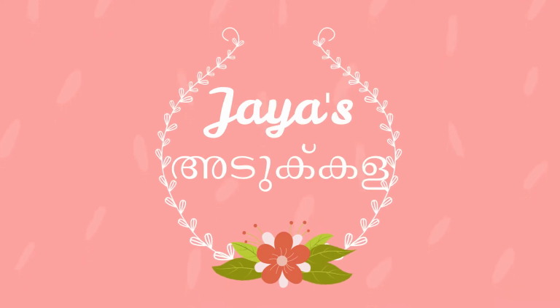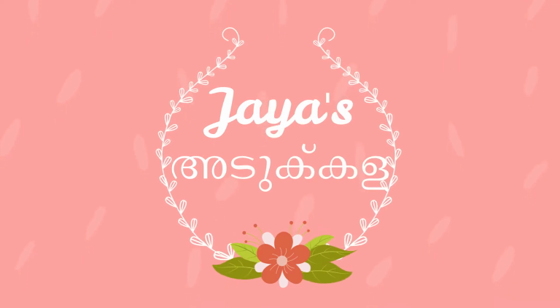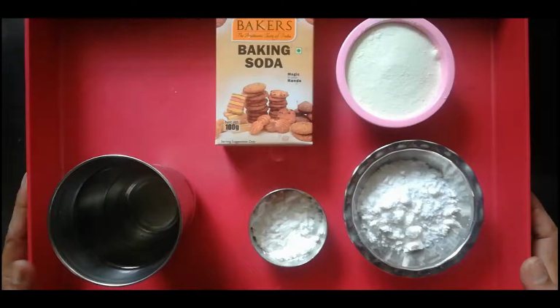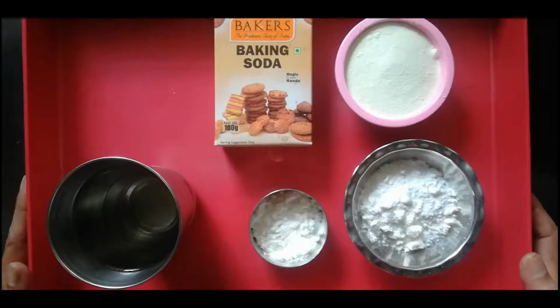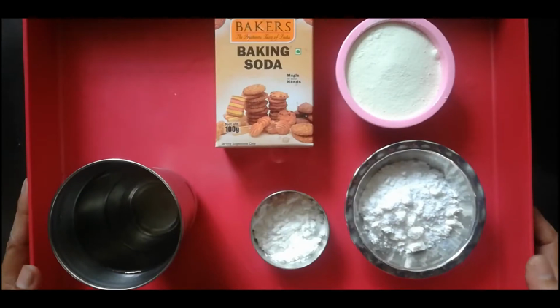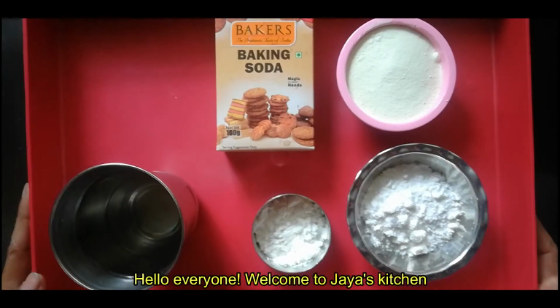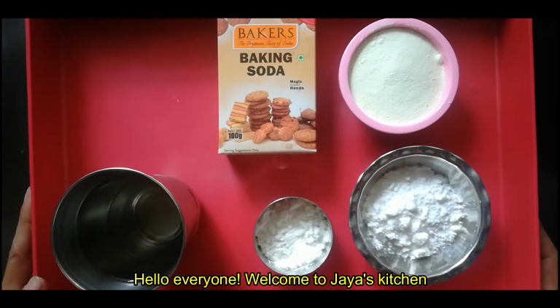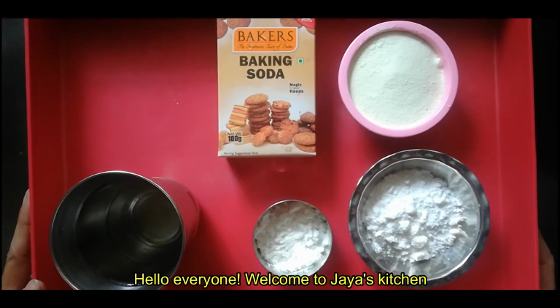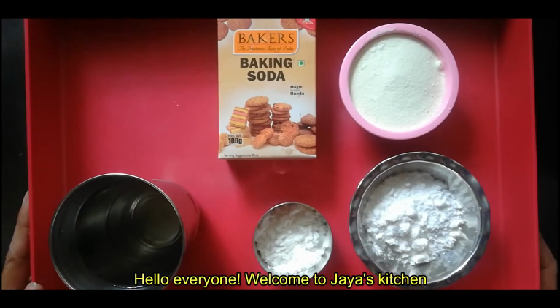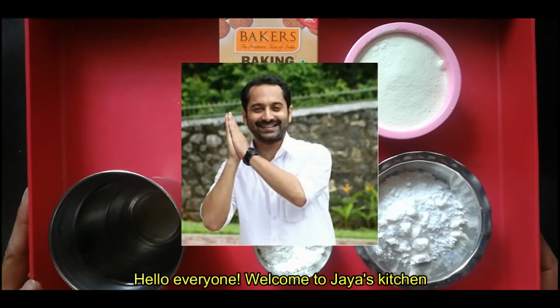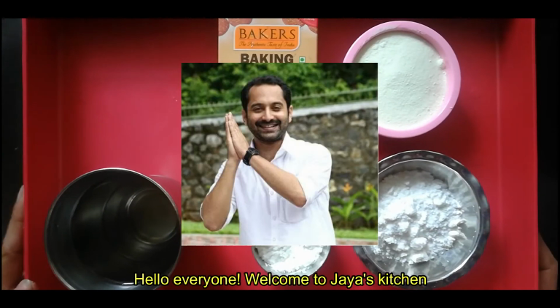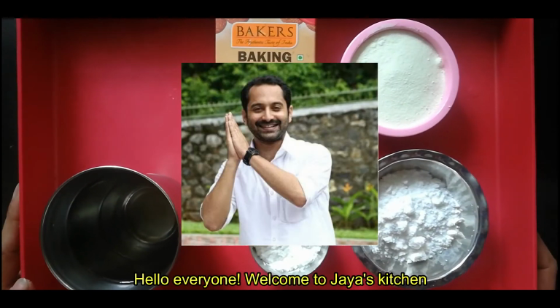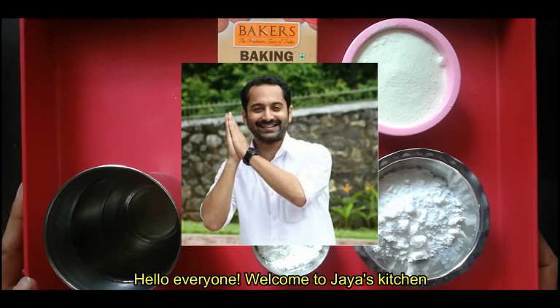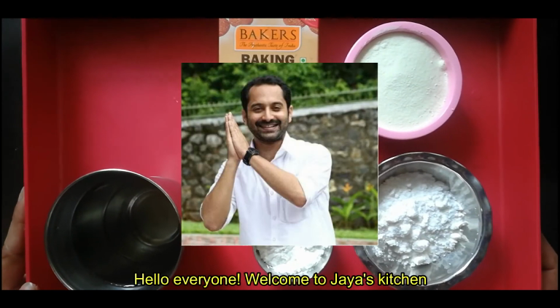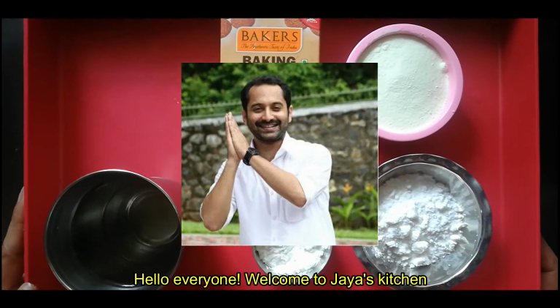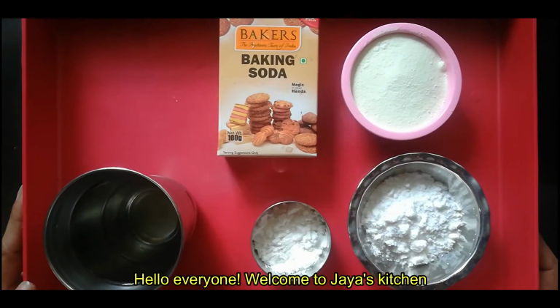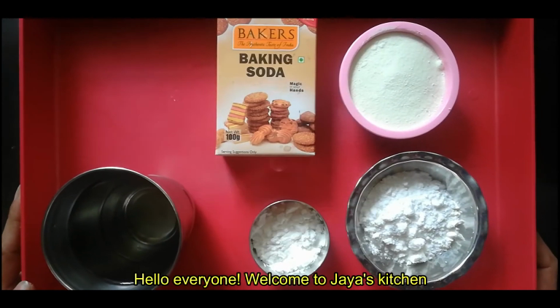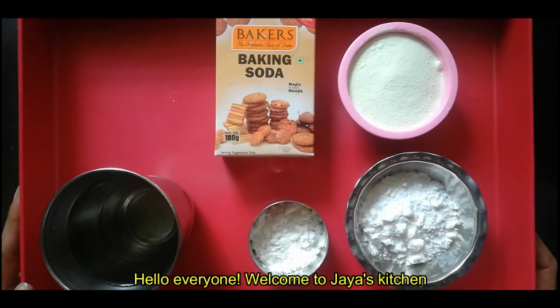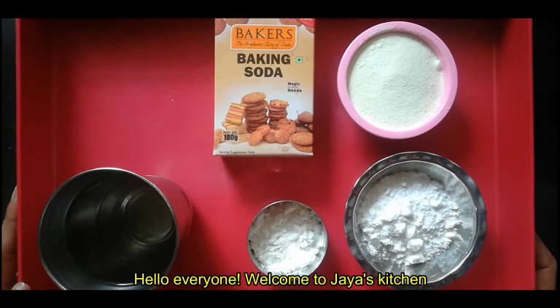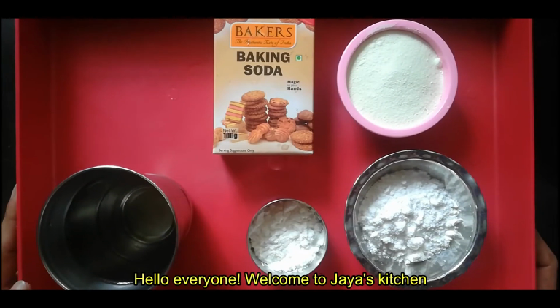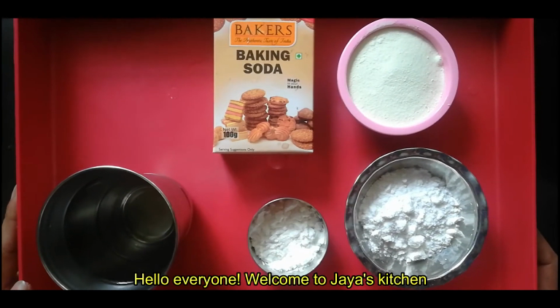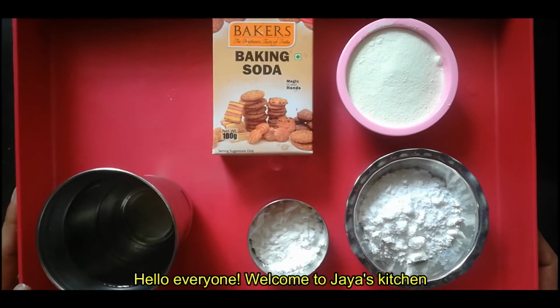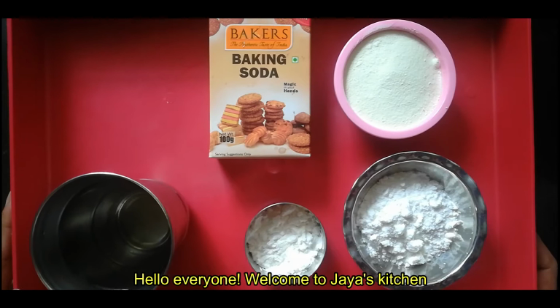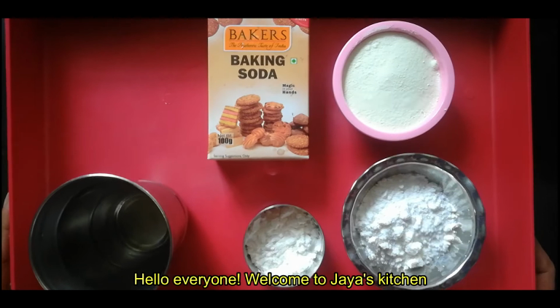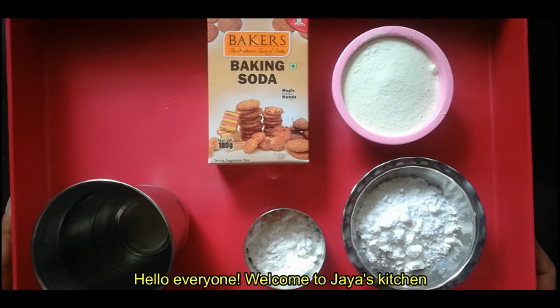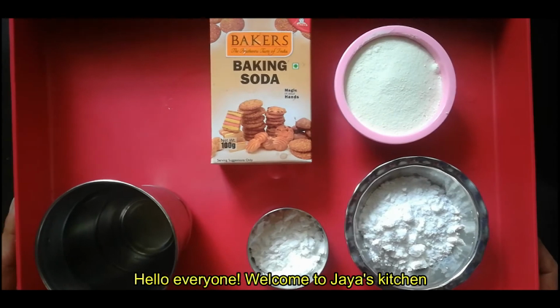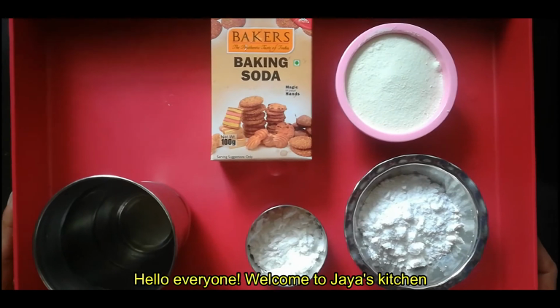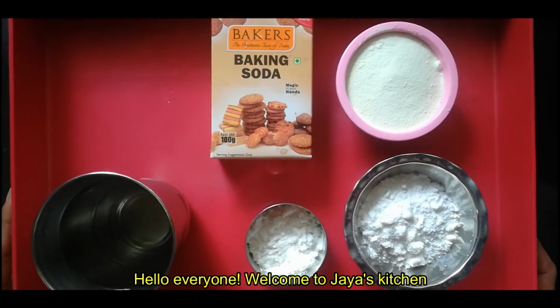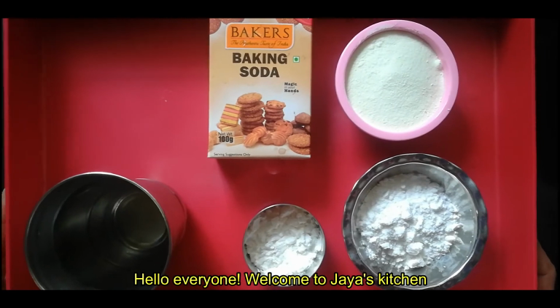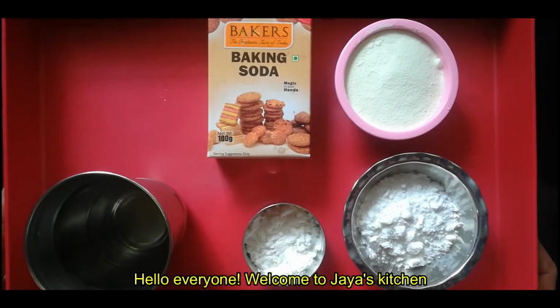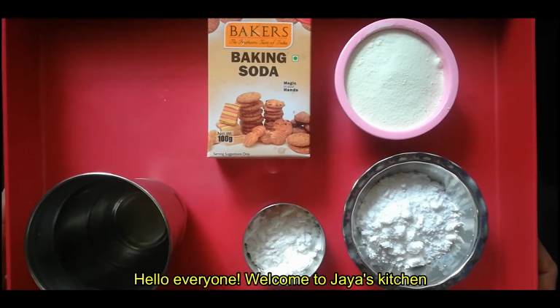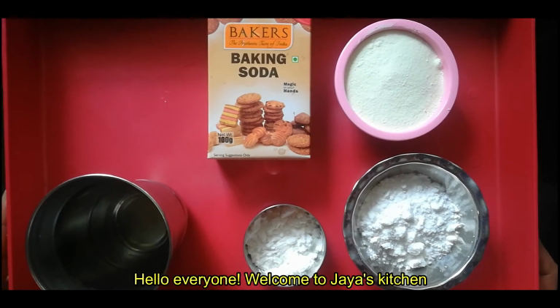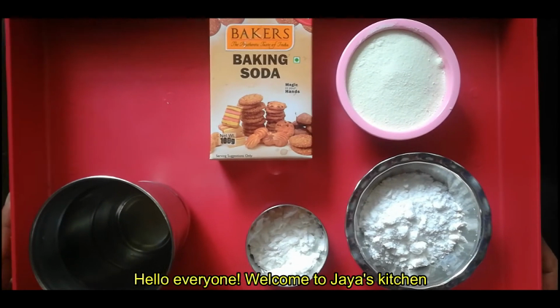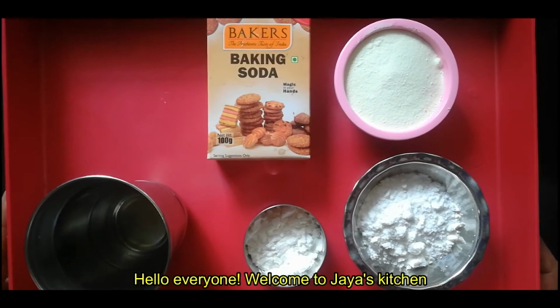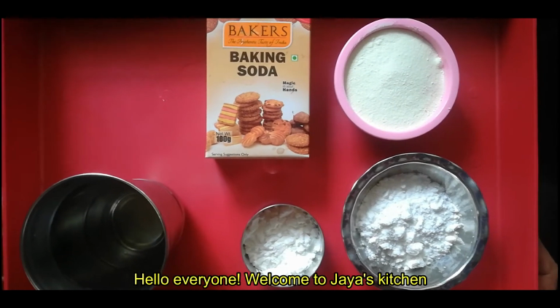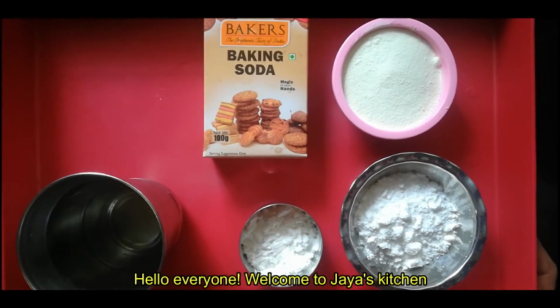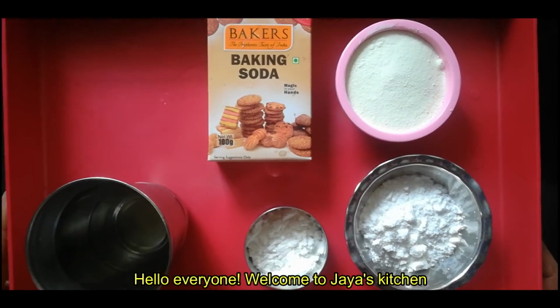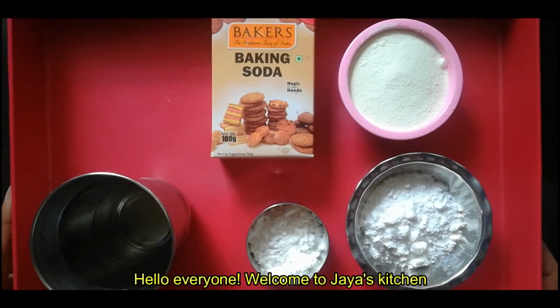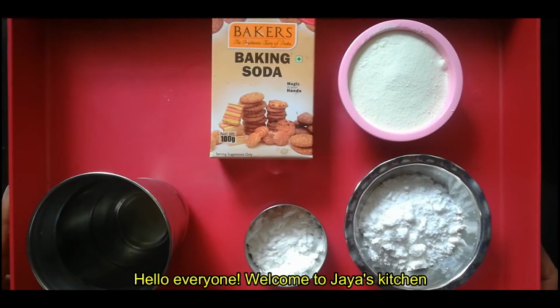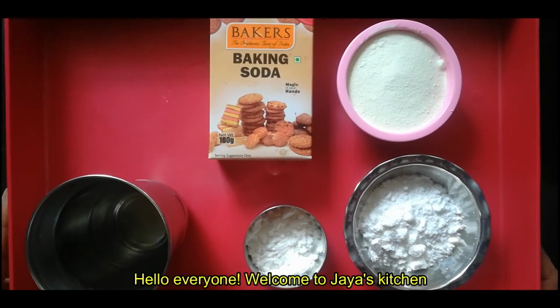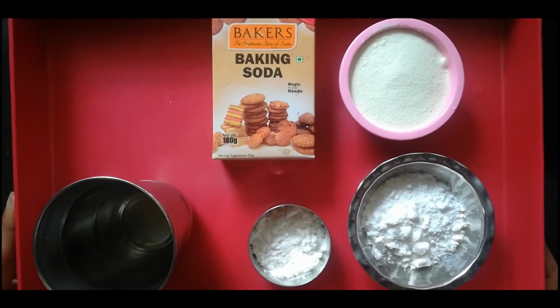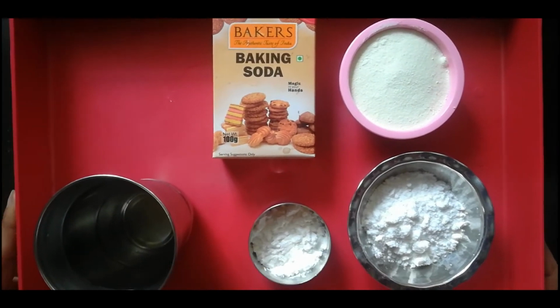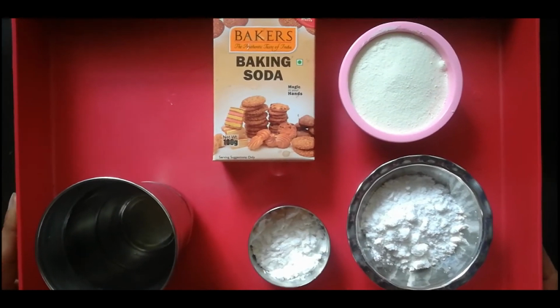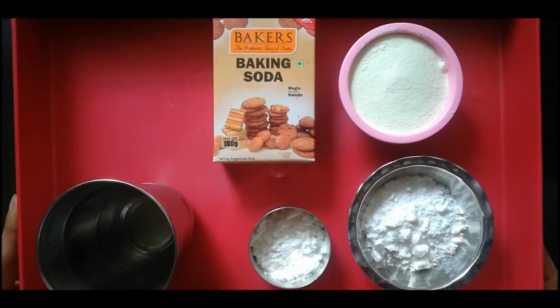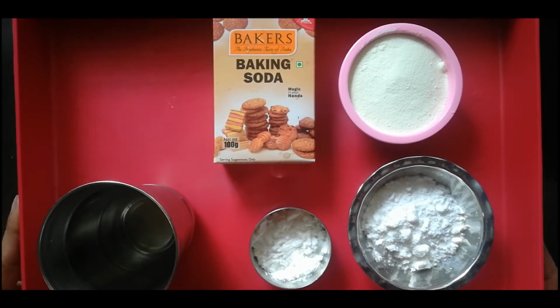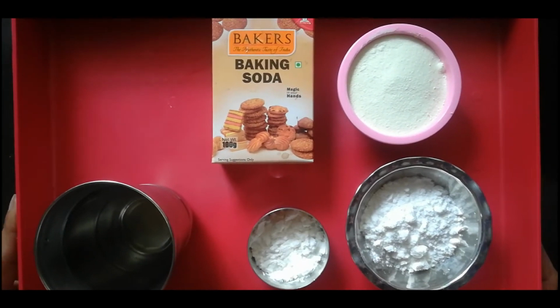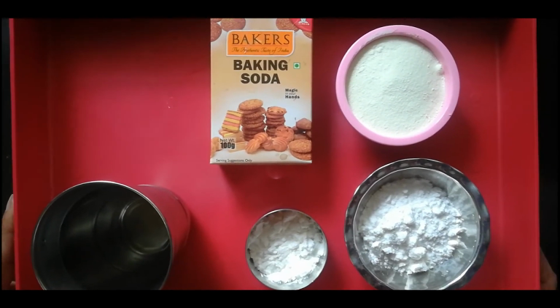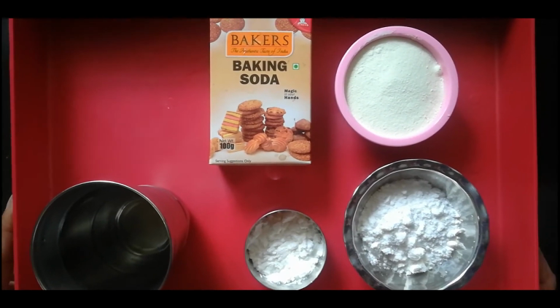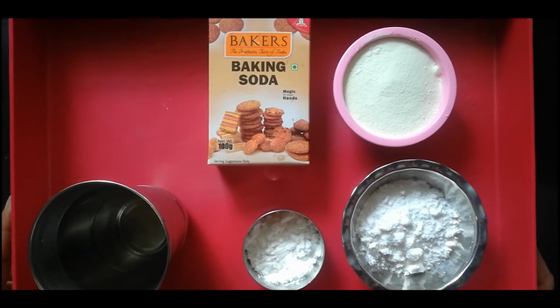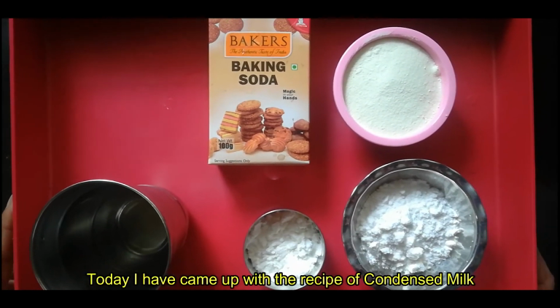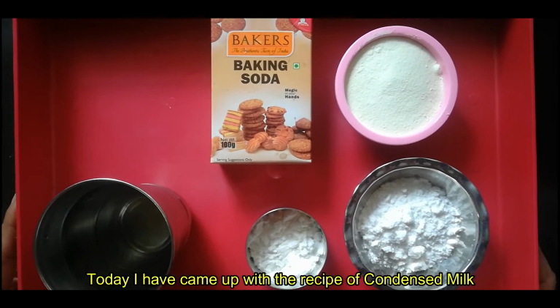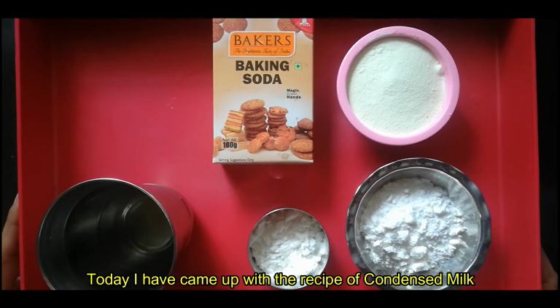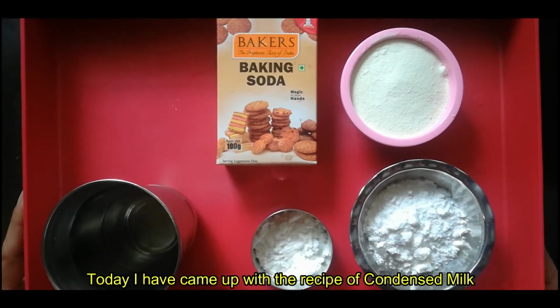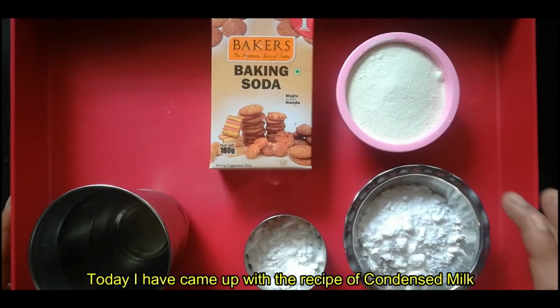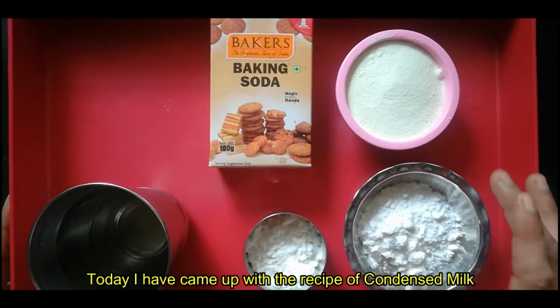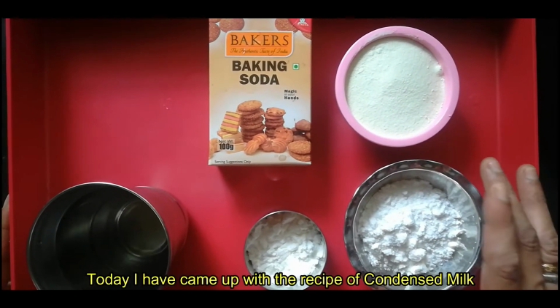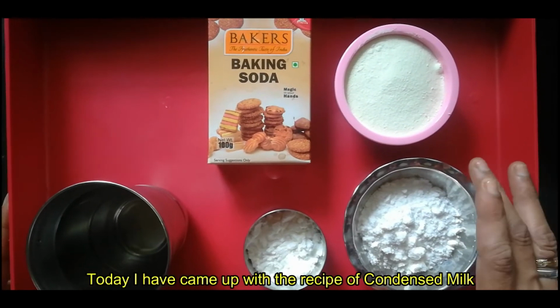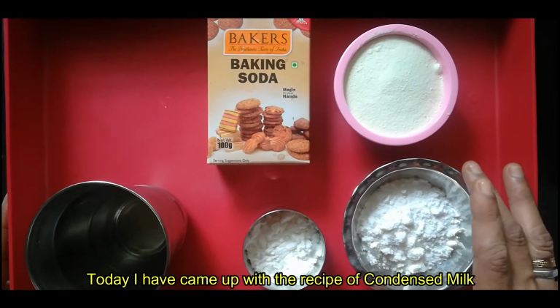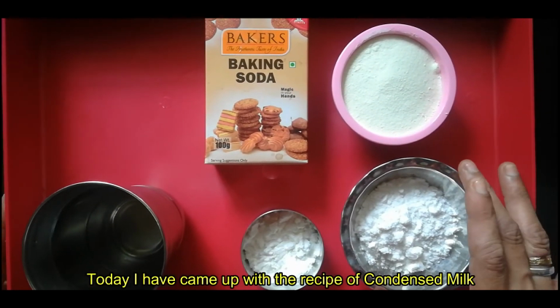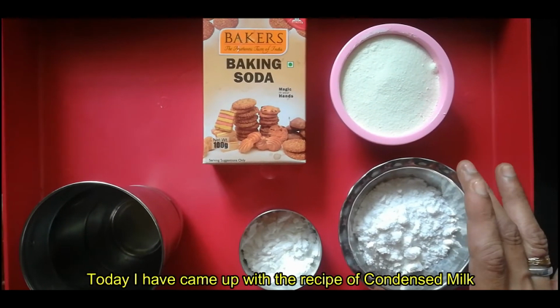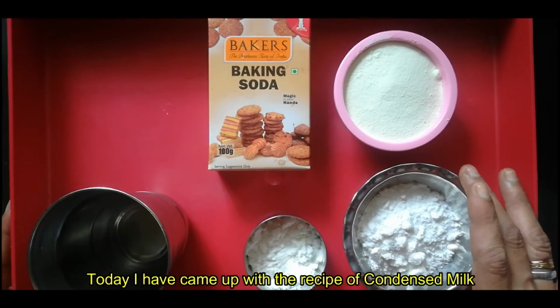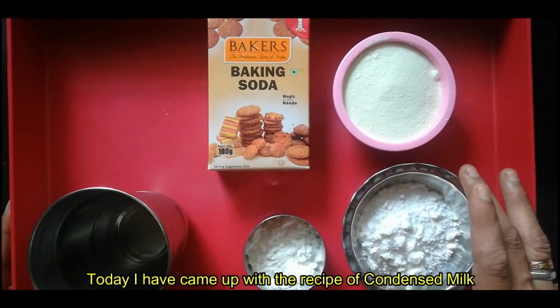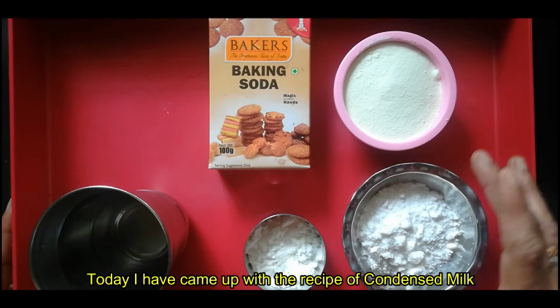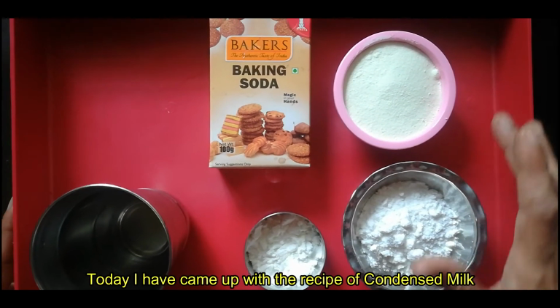Hi, Hello, Namaskaram, Hello everyone, welcome to Jaya Sarkleel. Today we are going to make a condensed milk recipe.